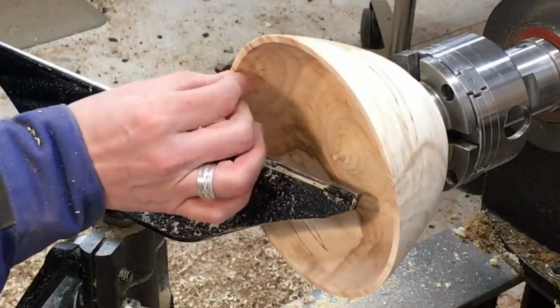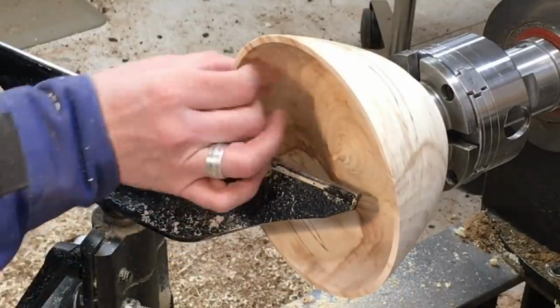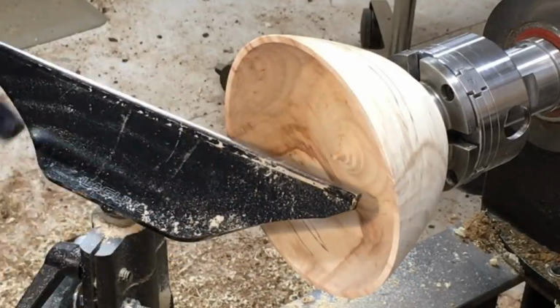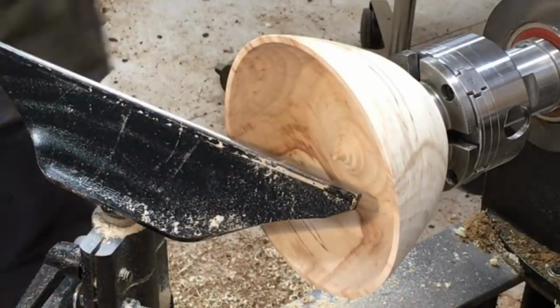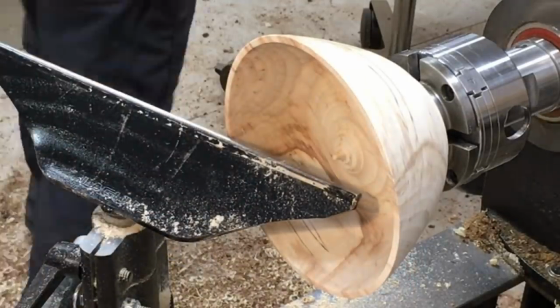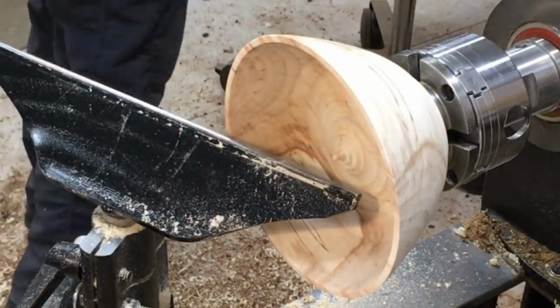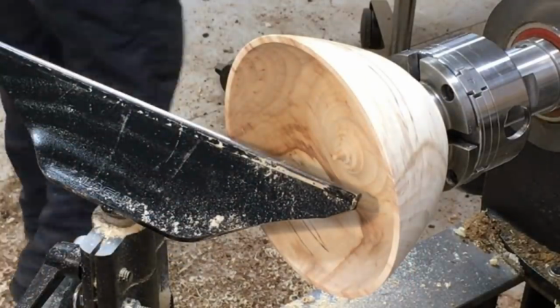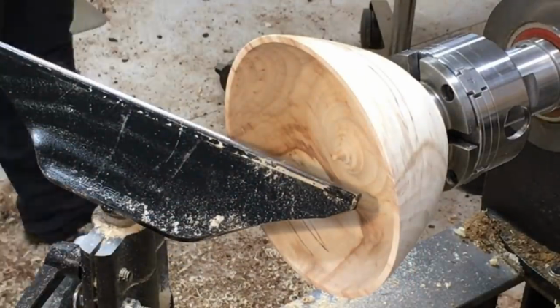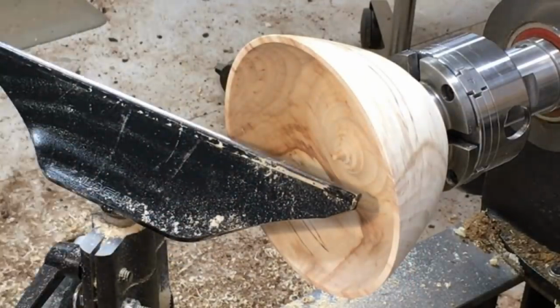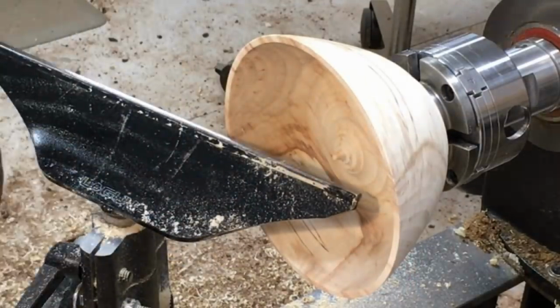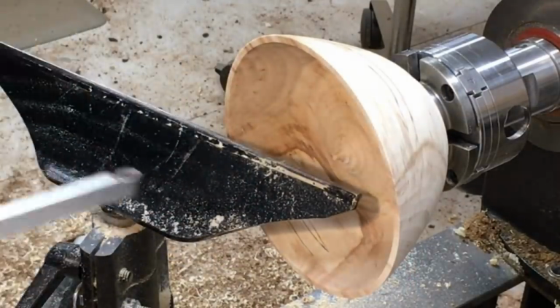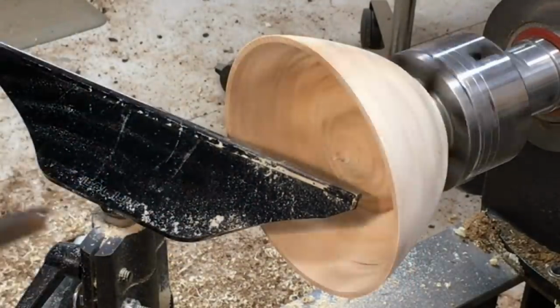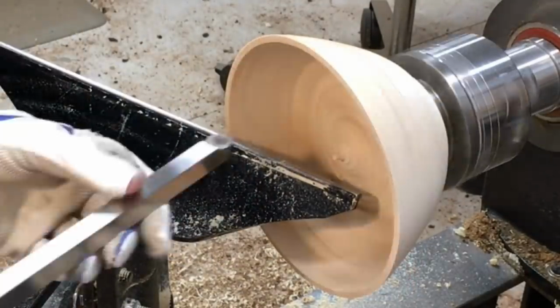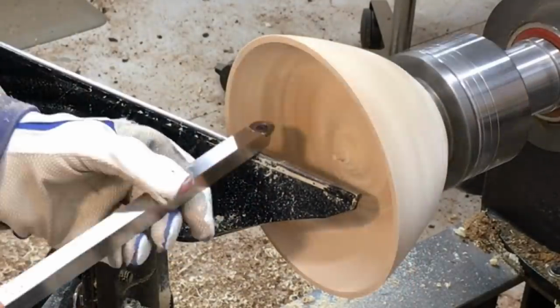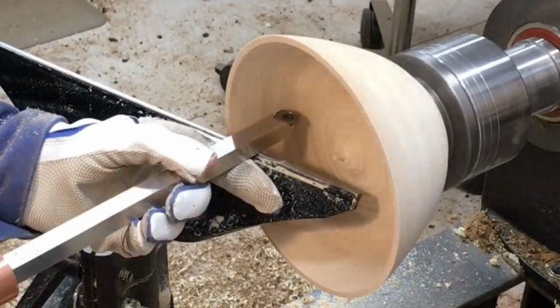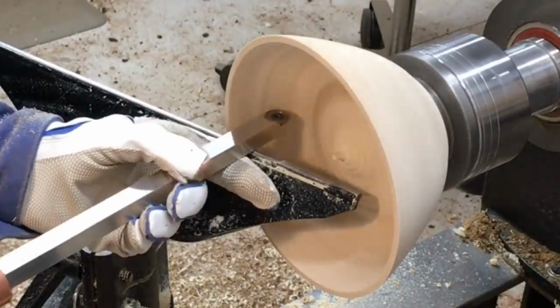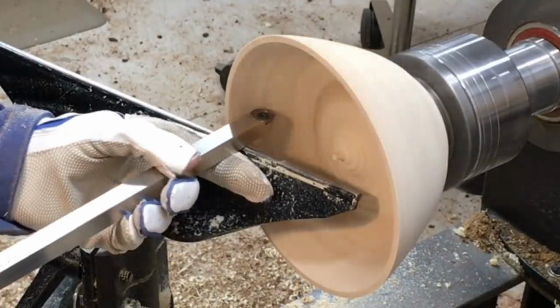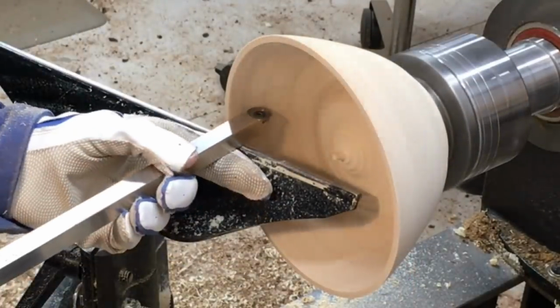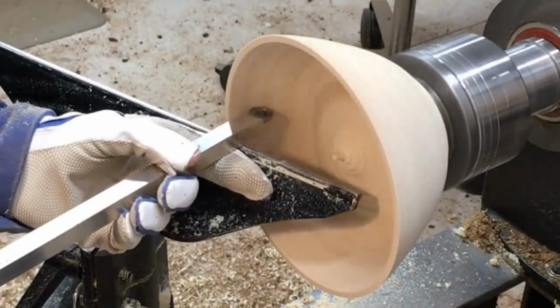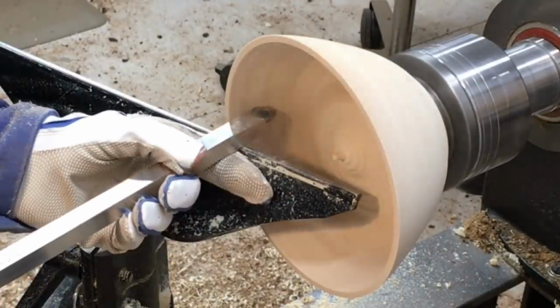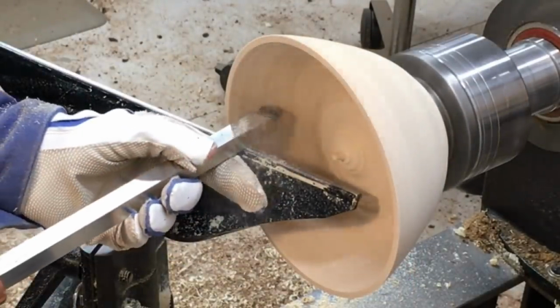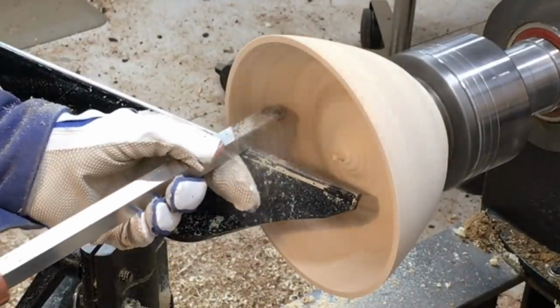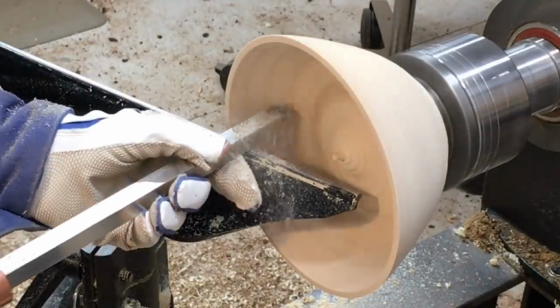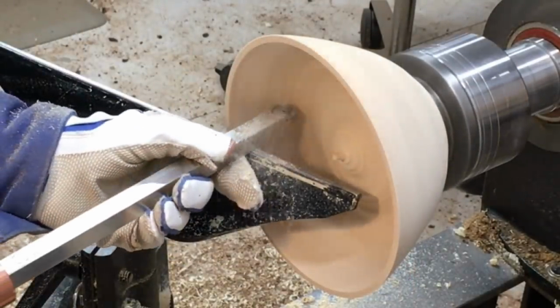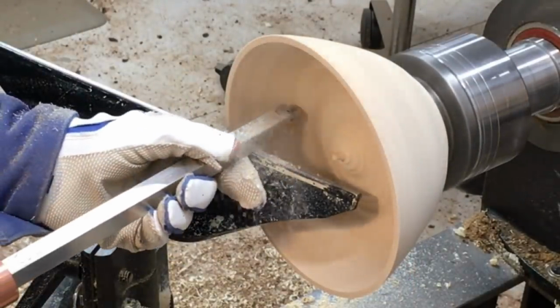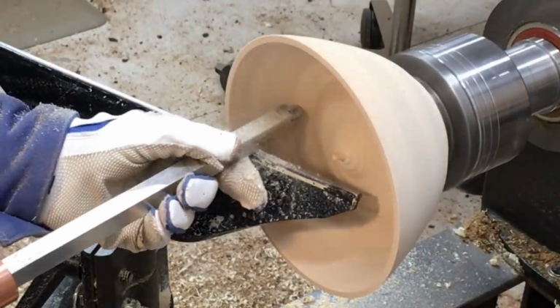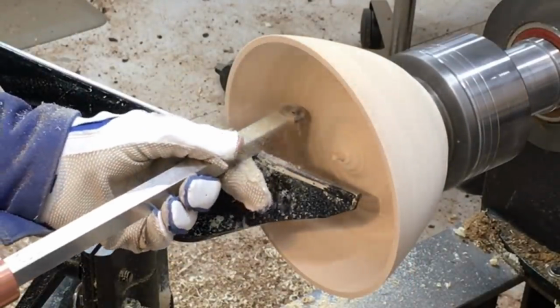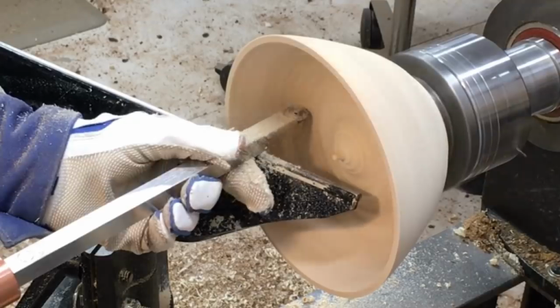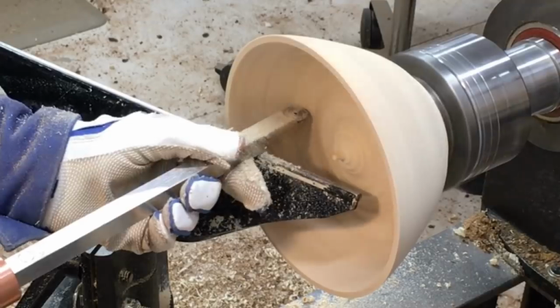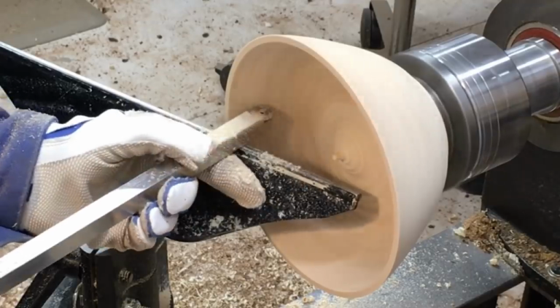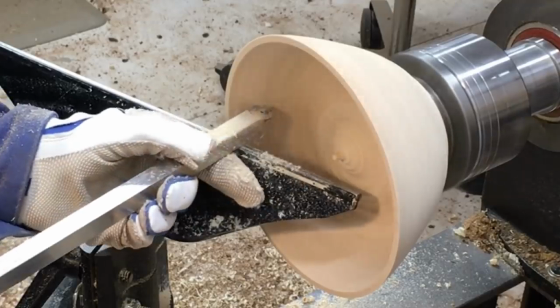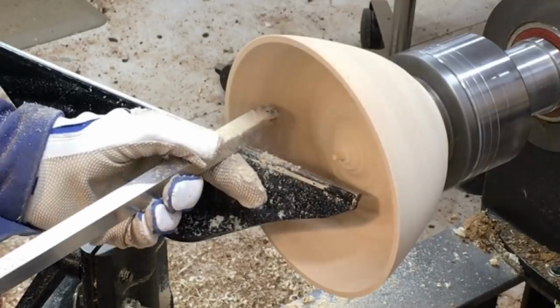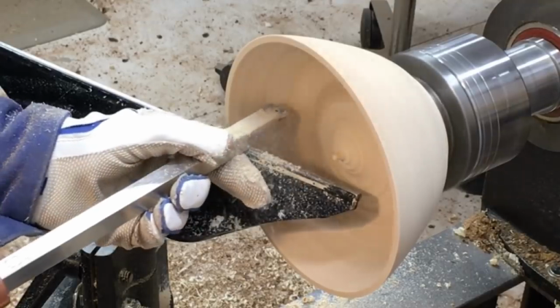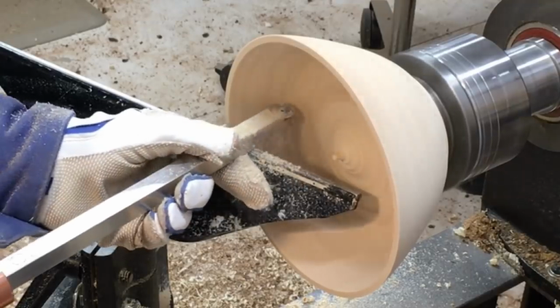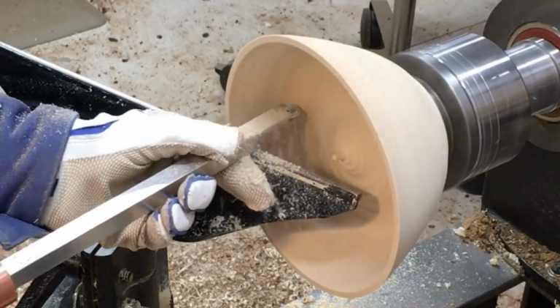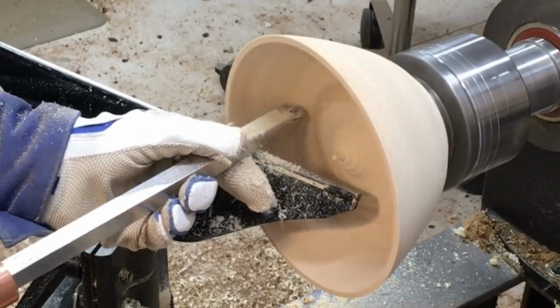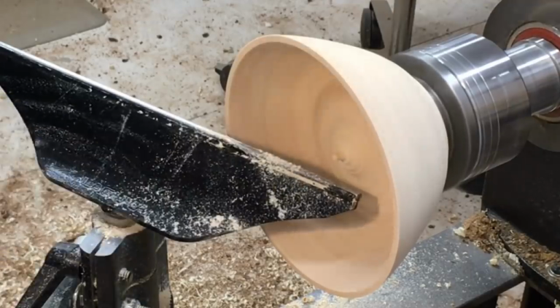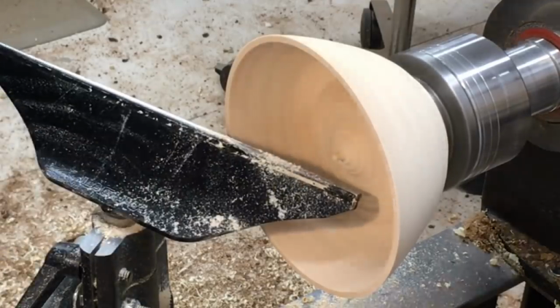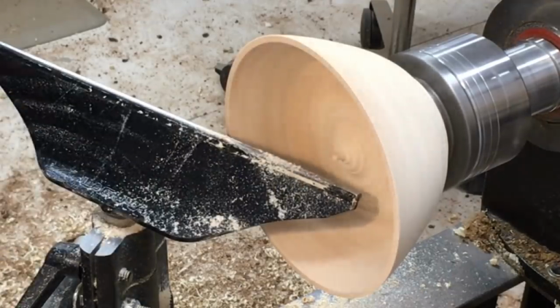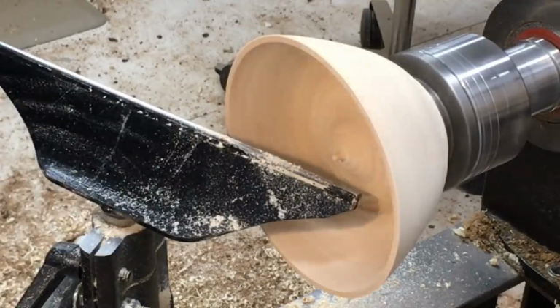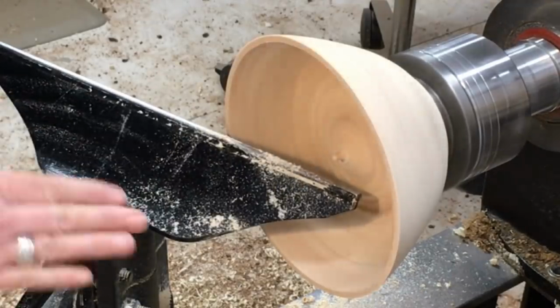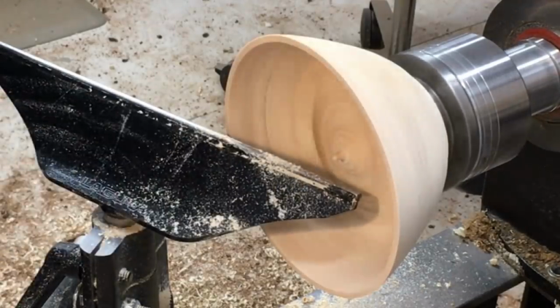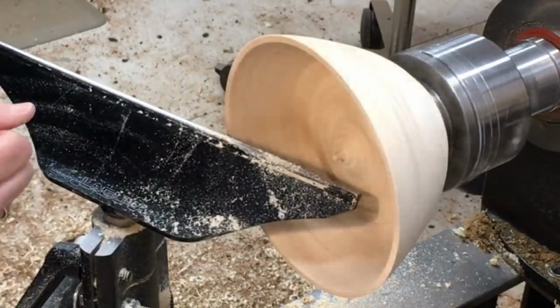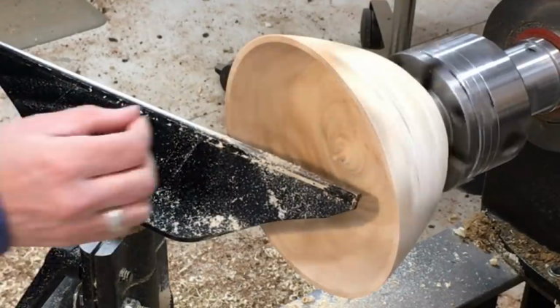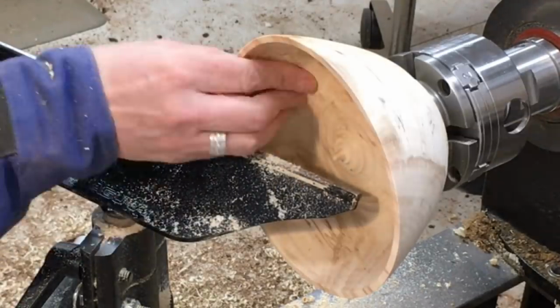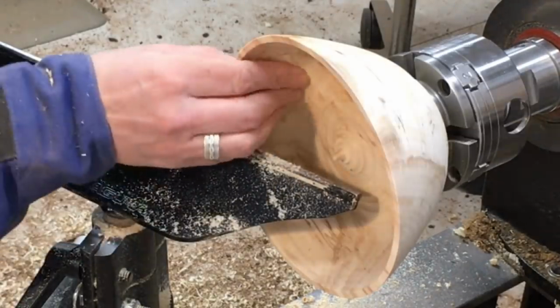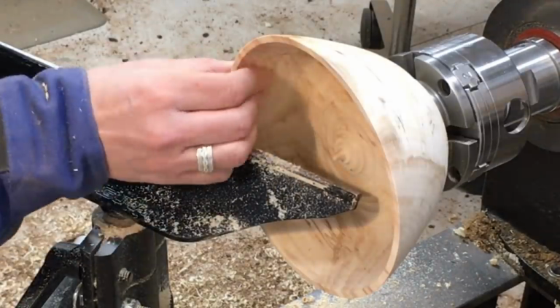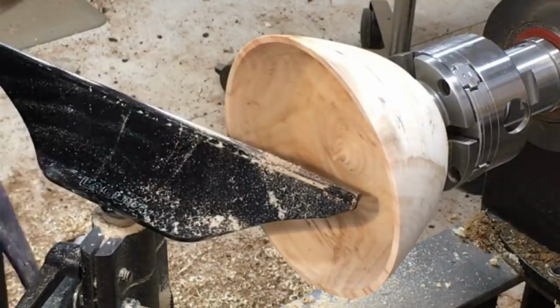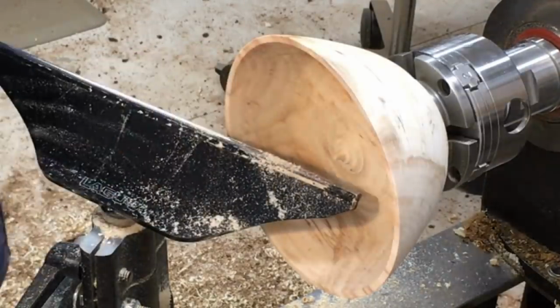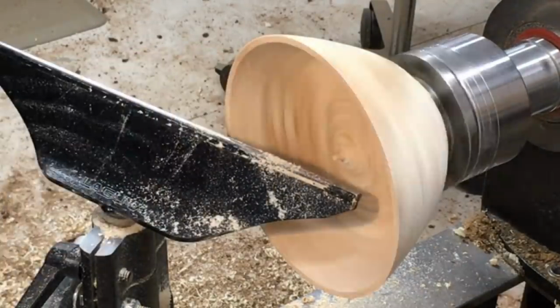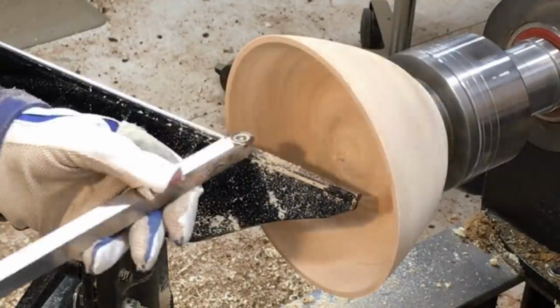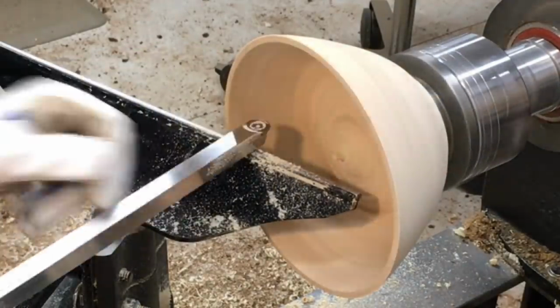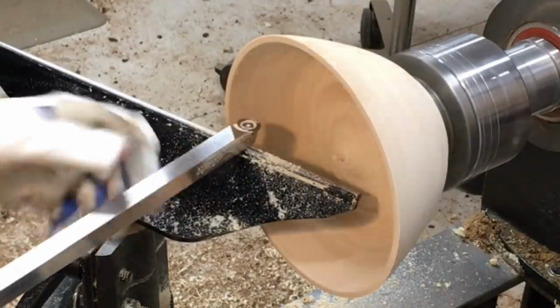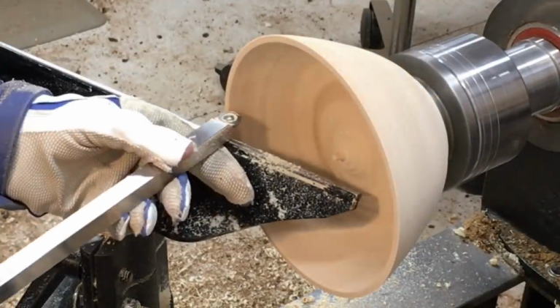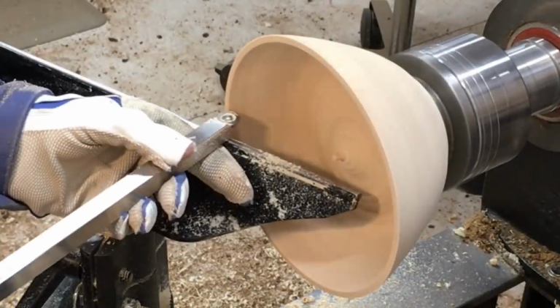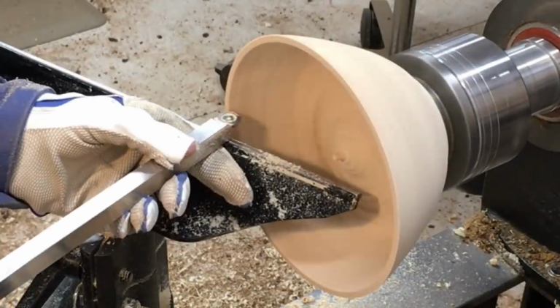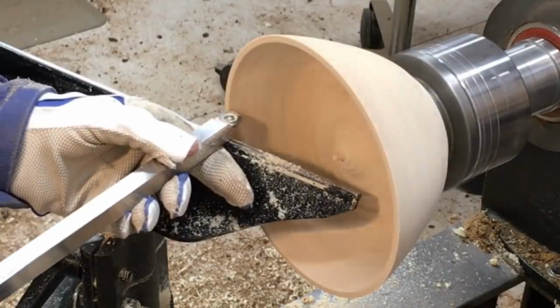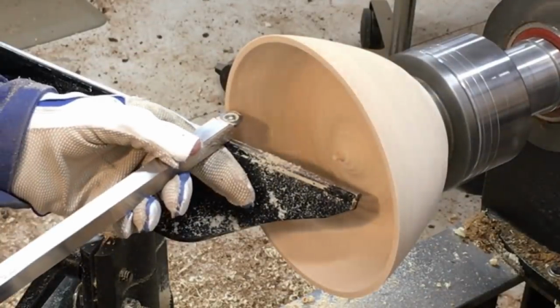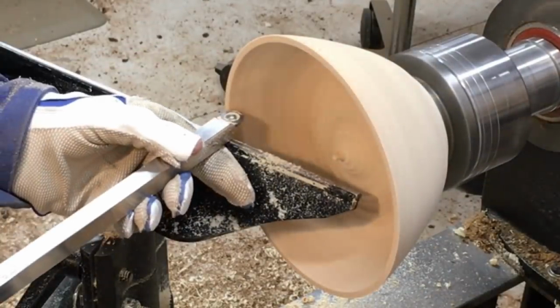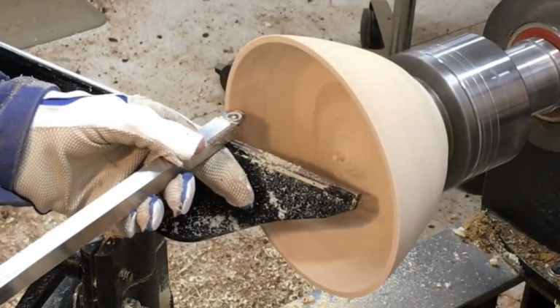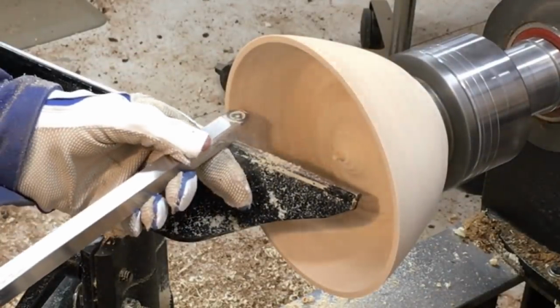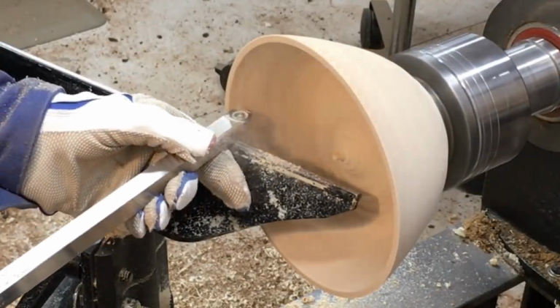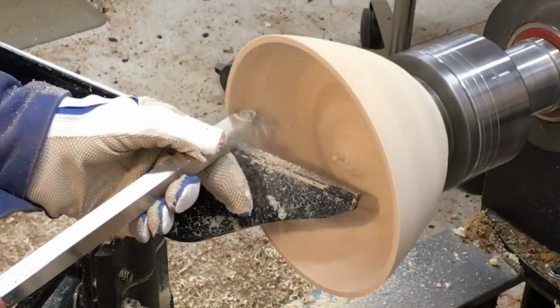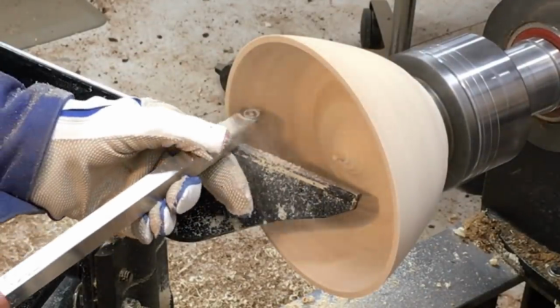I was just taking some really light passes with the negative rake carbide, seeing if I could smooth that out just a little bit.